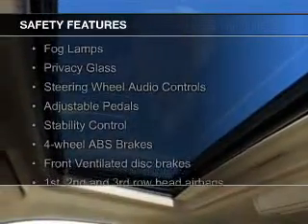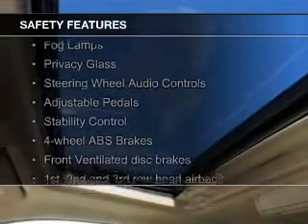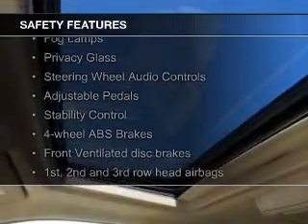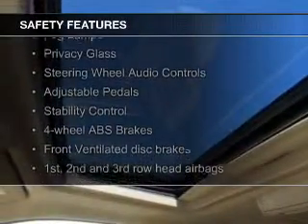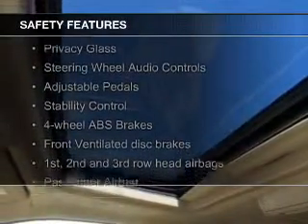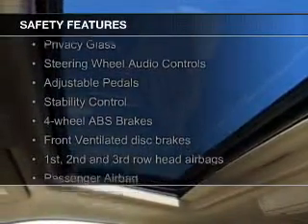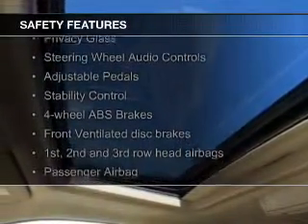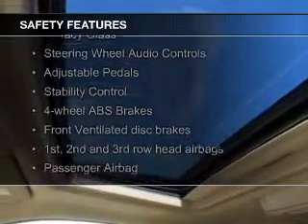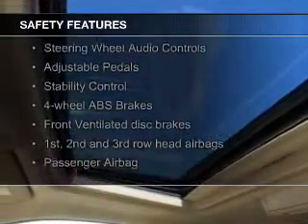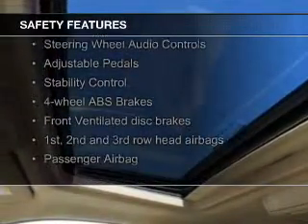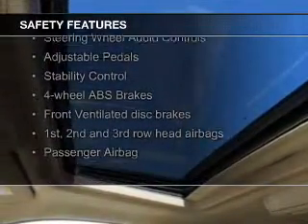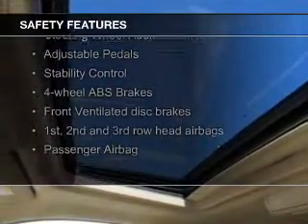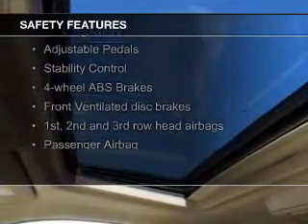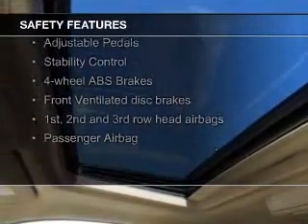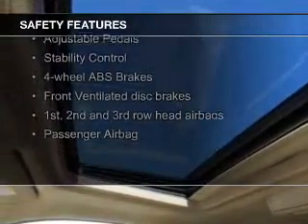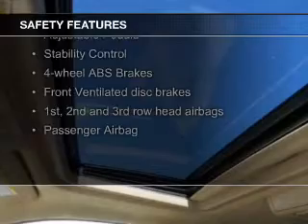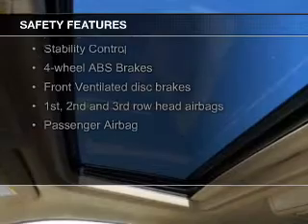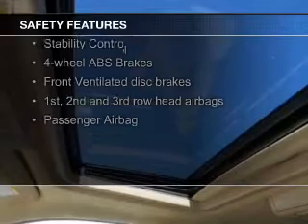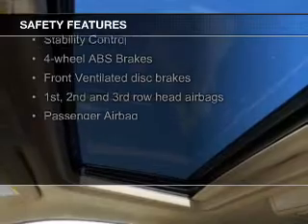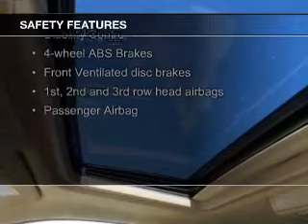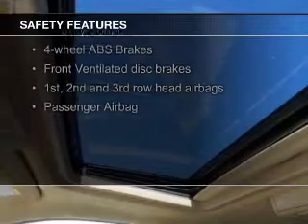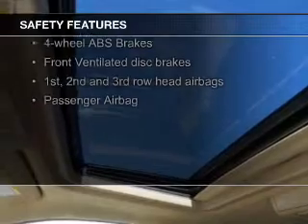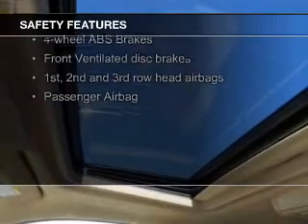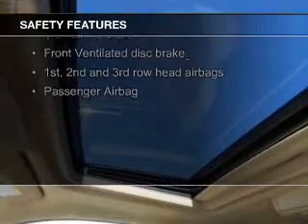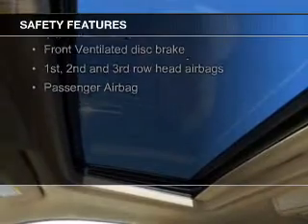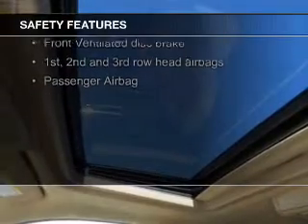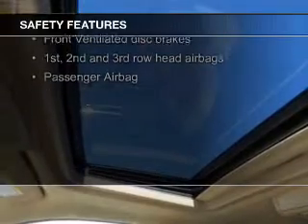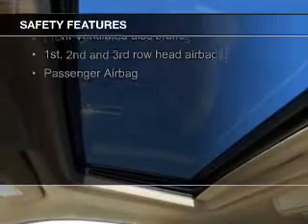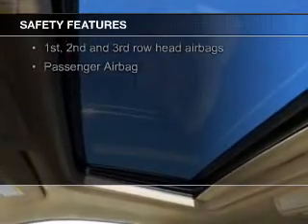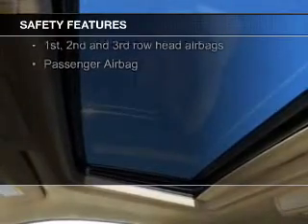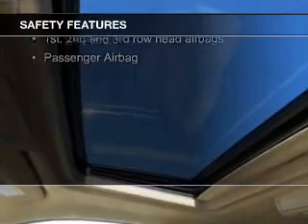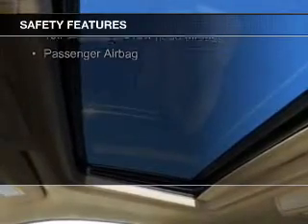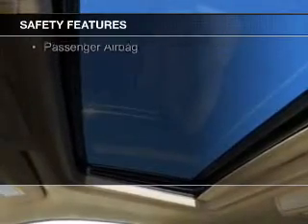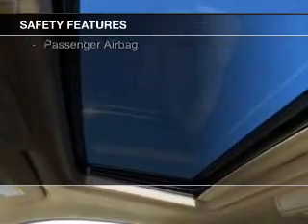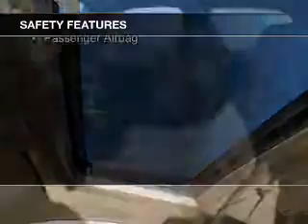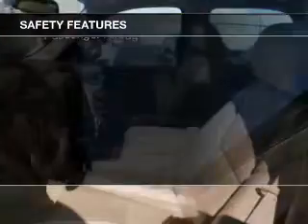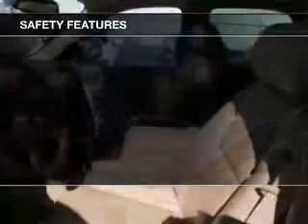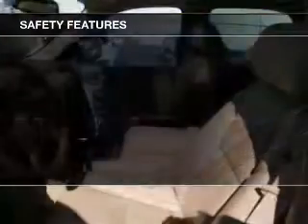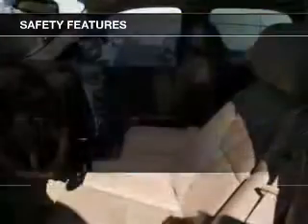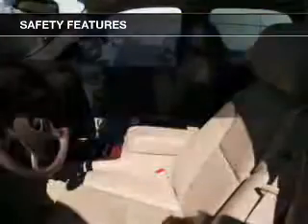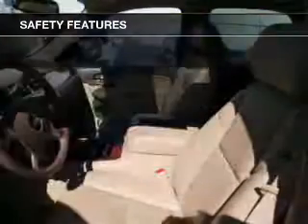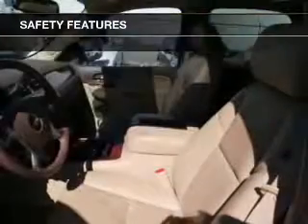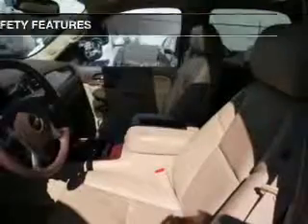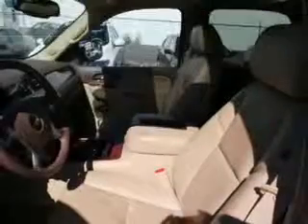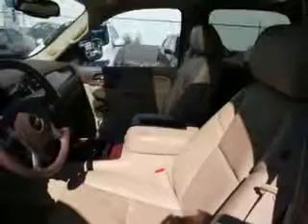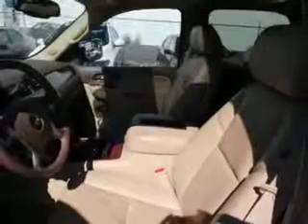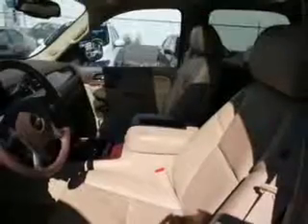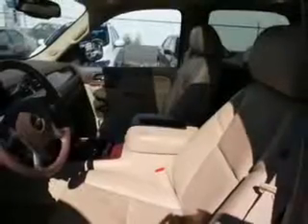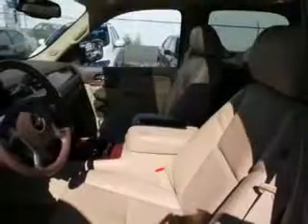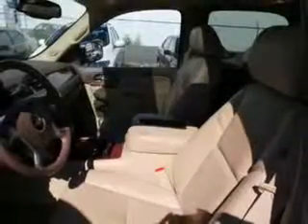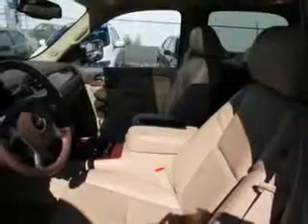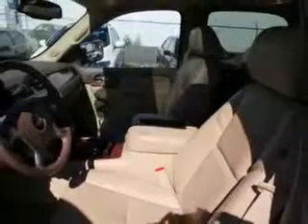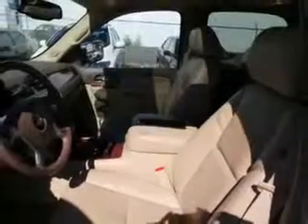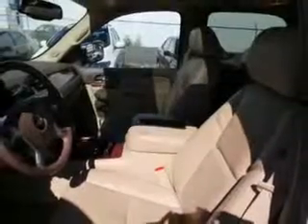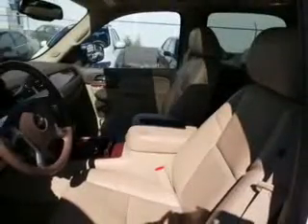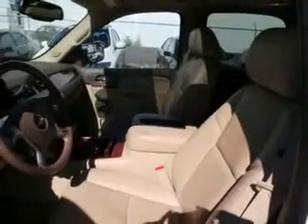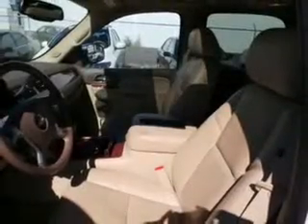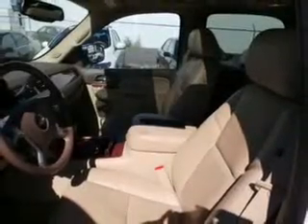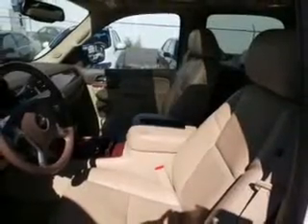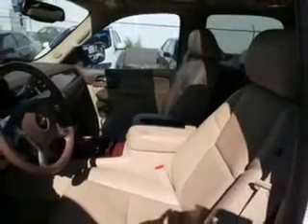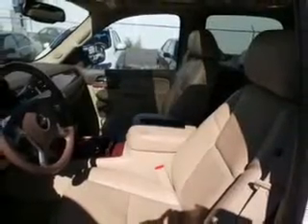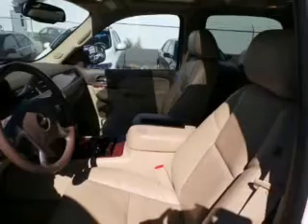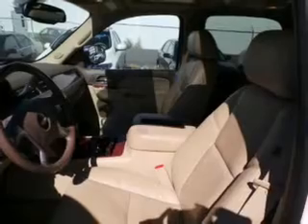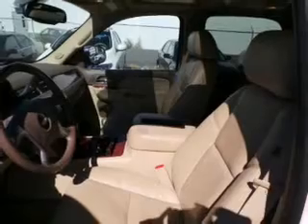Safety was made a priority with these features: a backup camera, fog lights, side airbags, second and third row head airbags, traction control, and stability control.